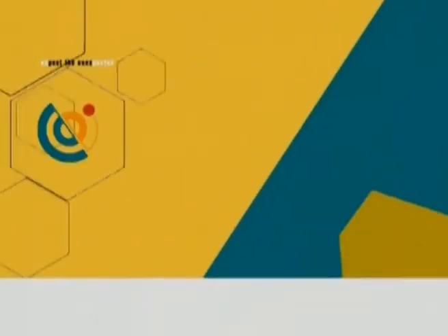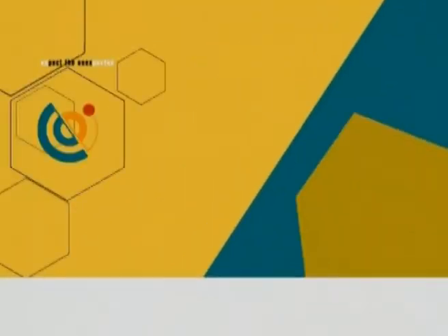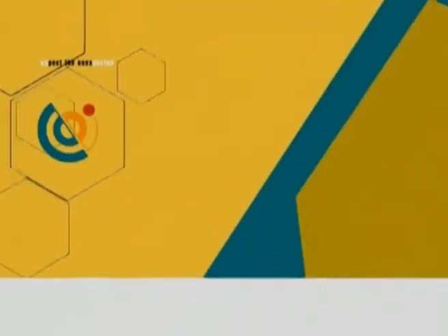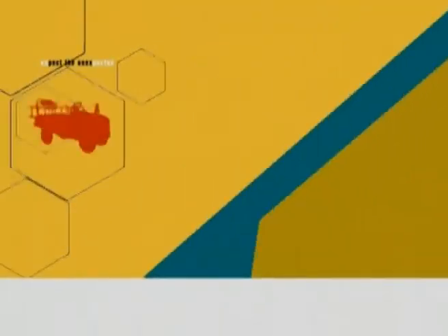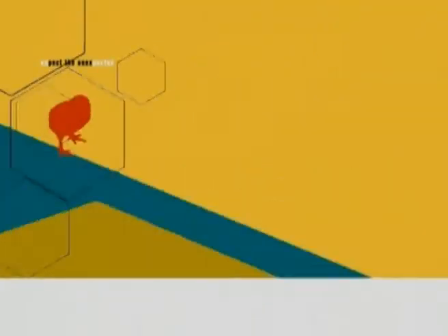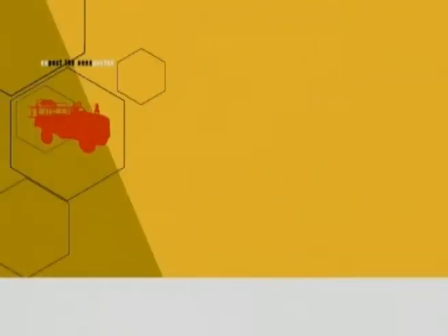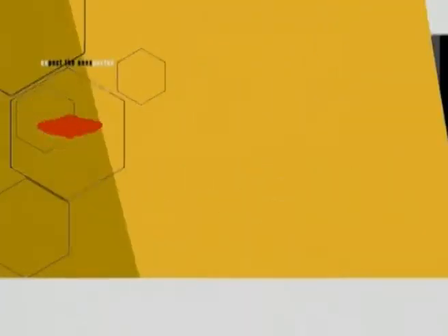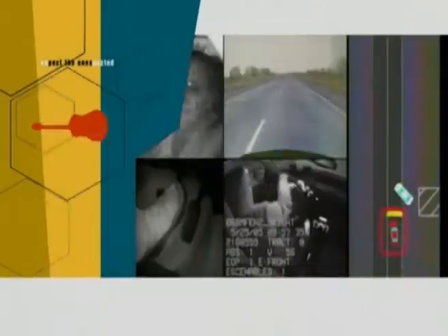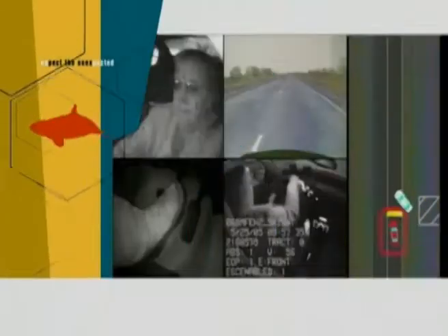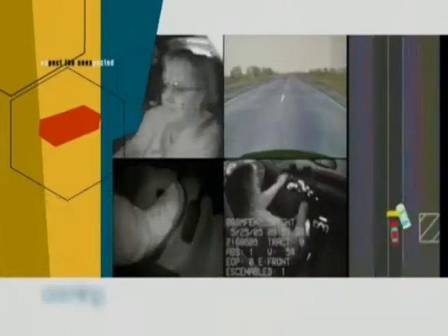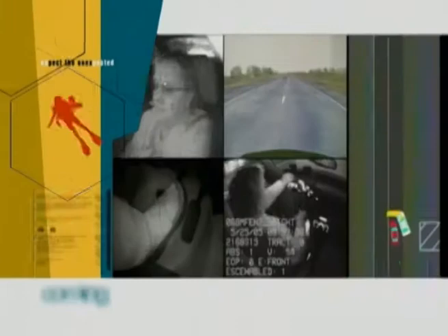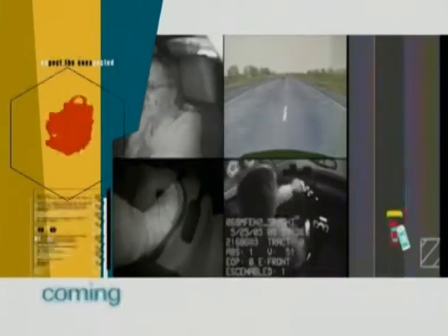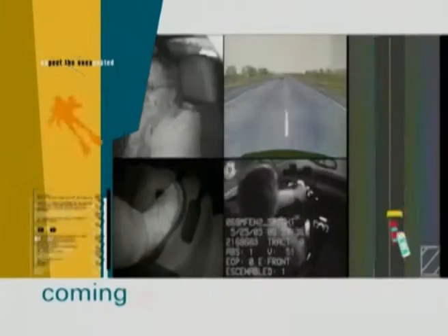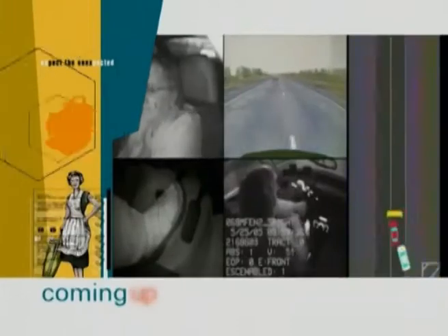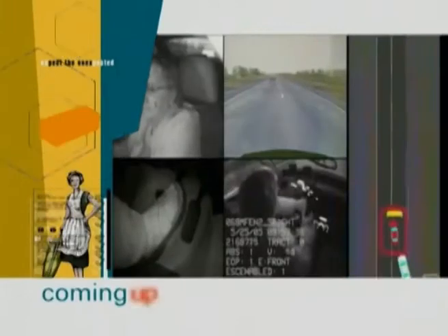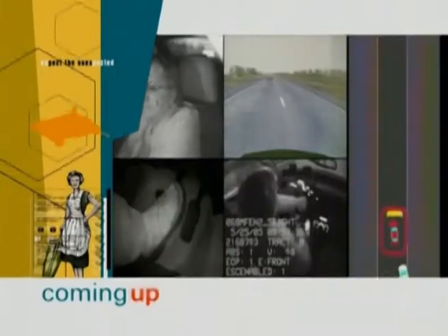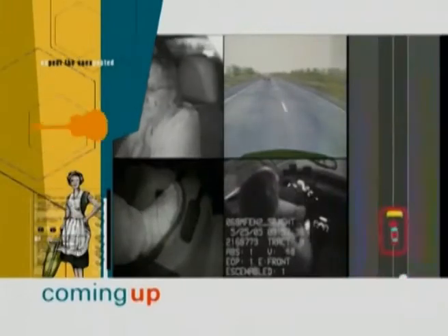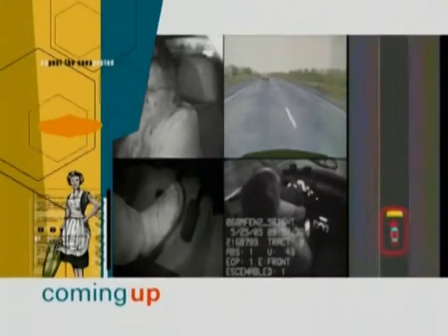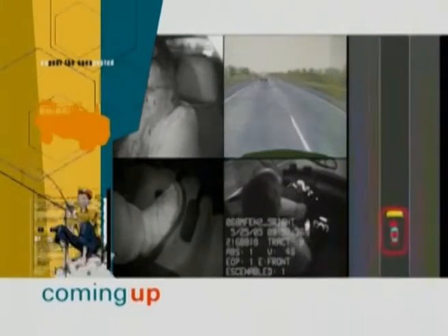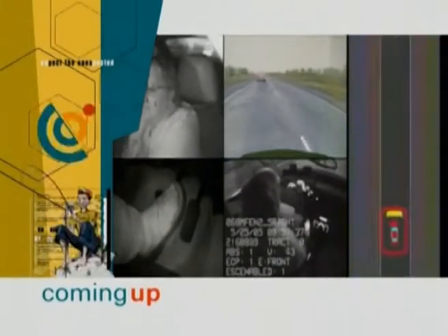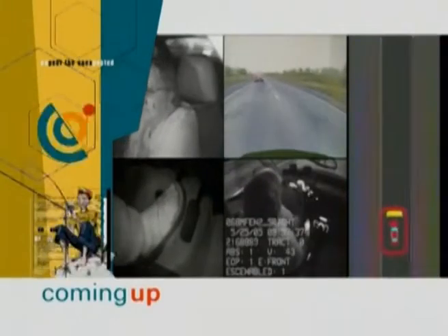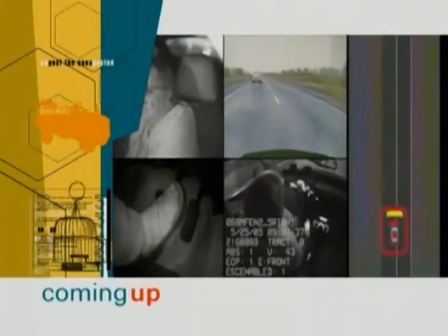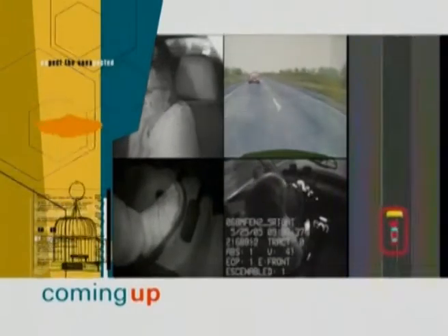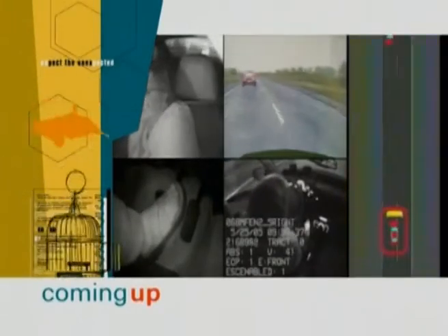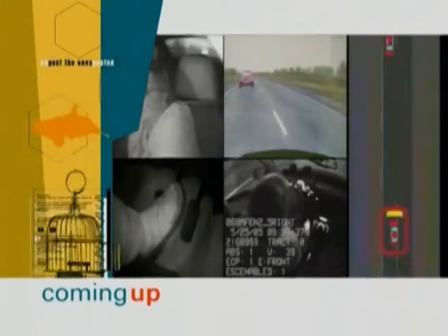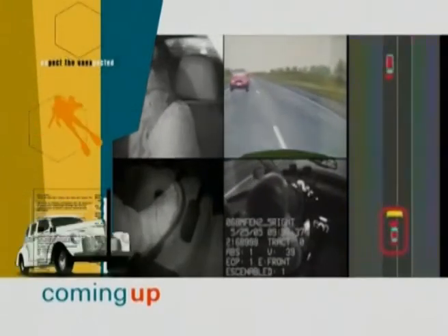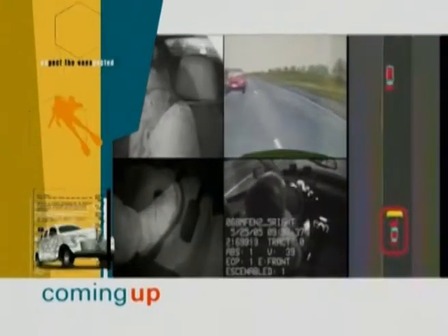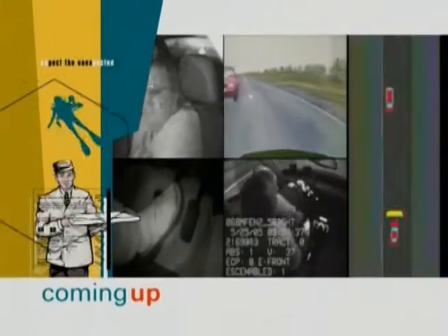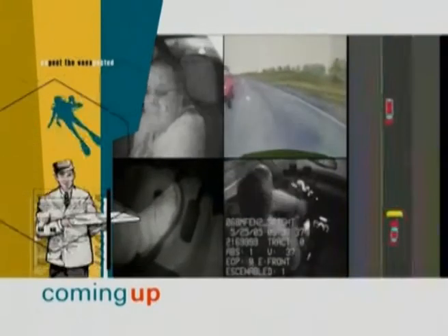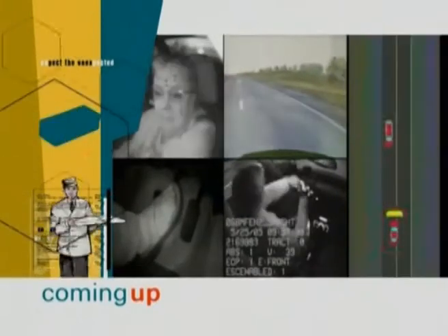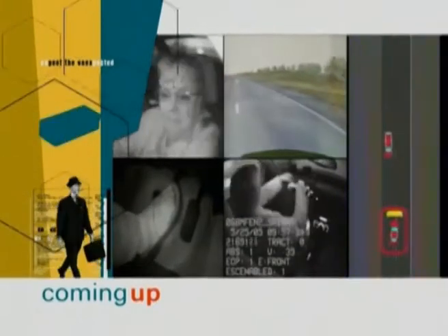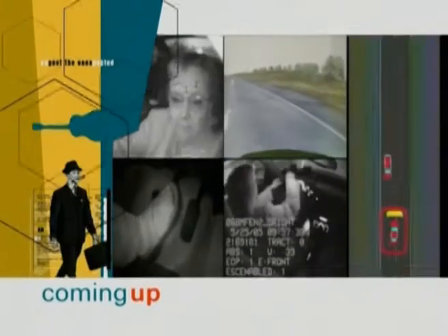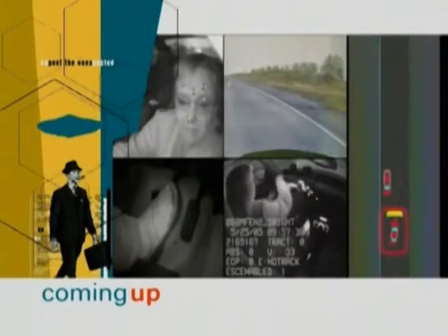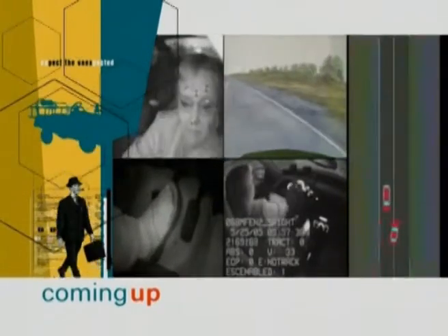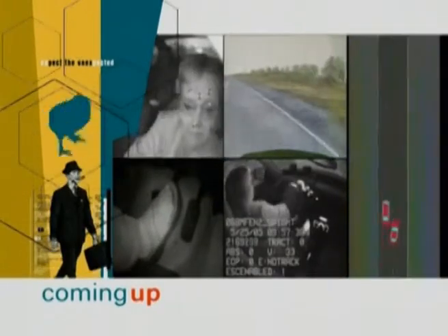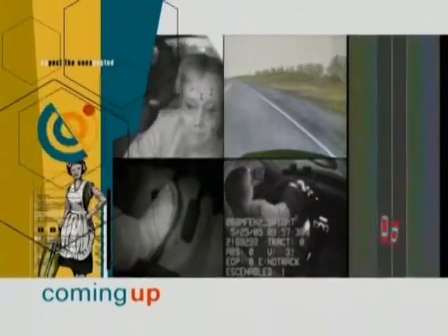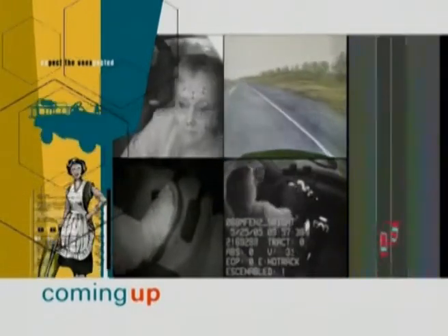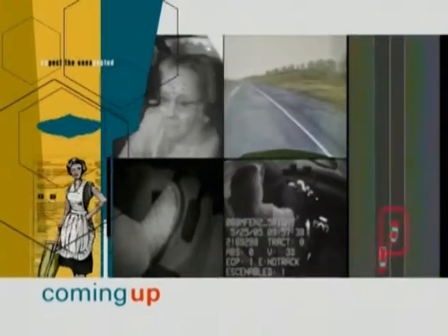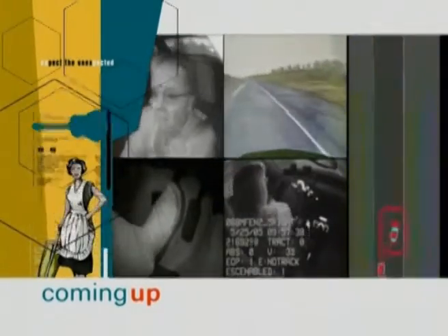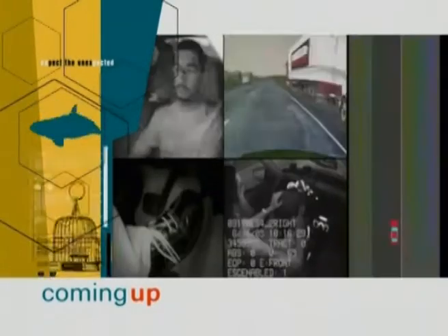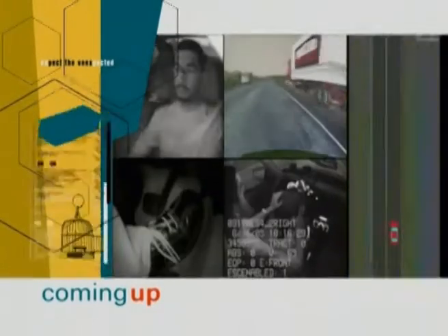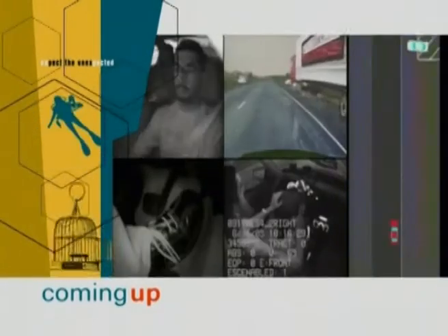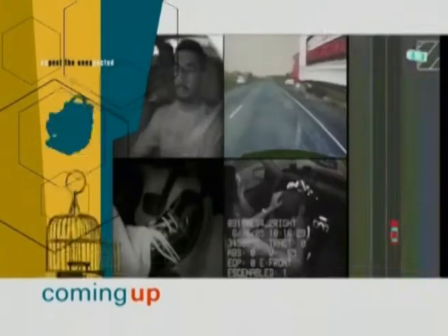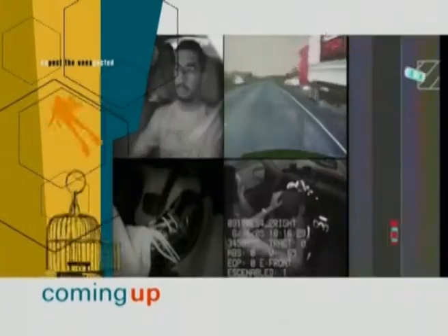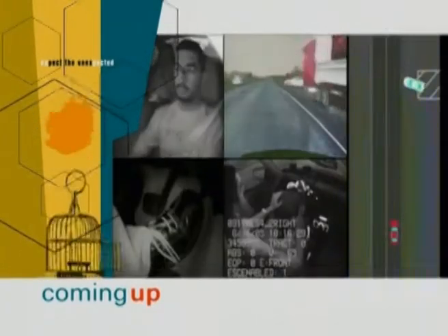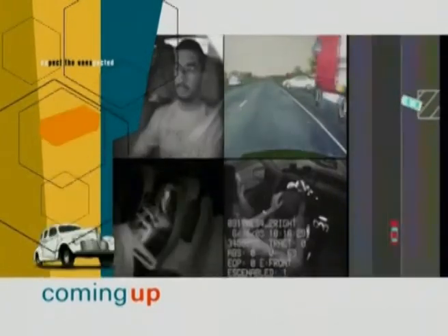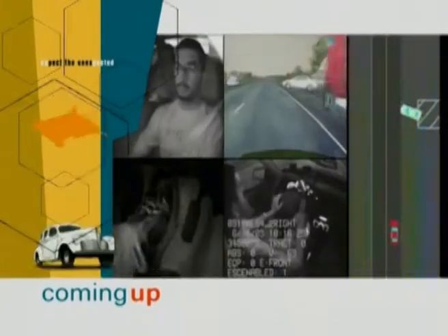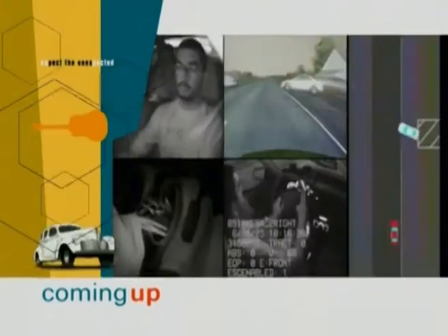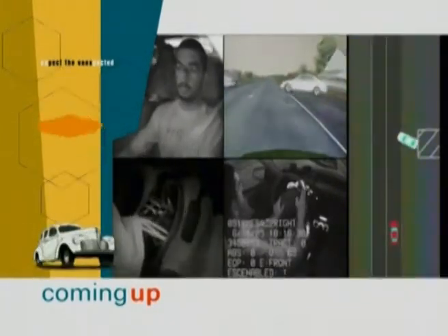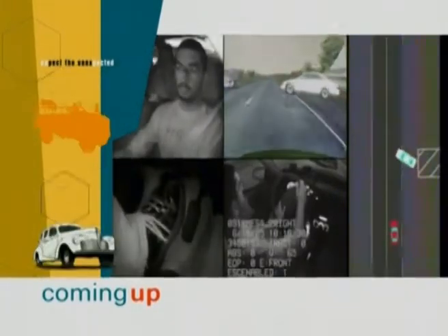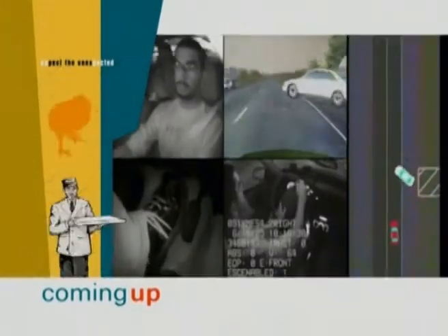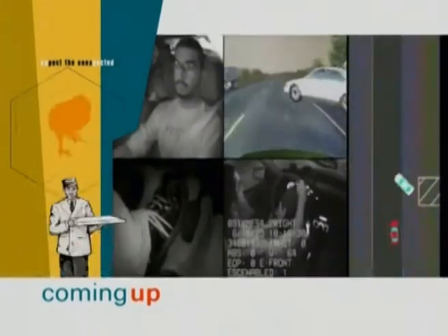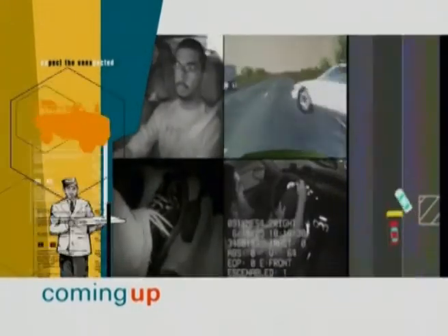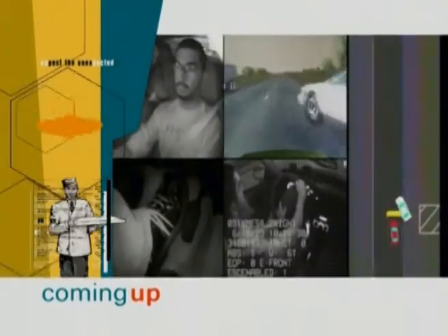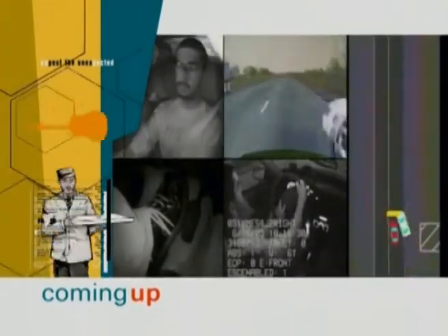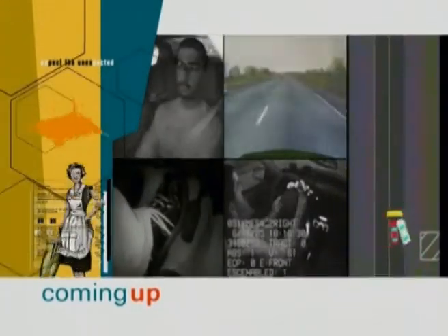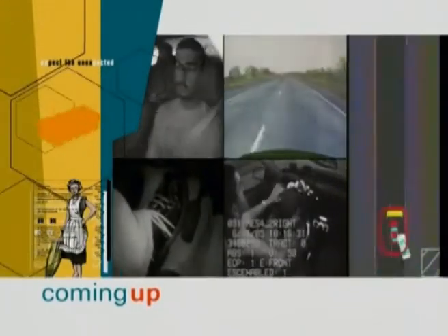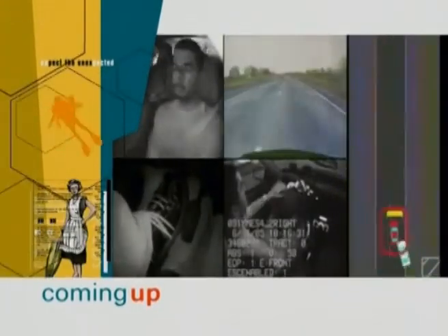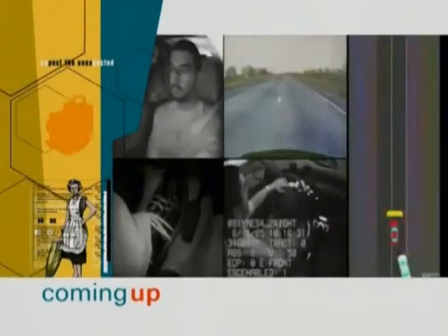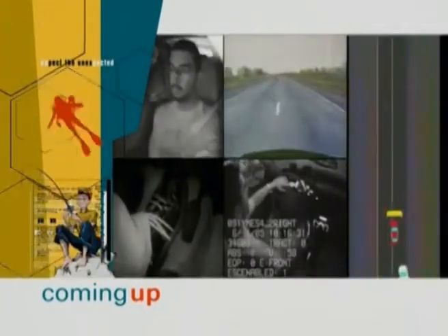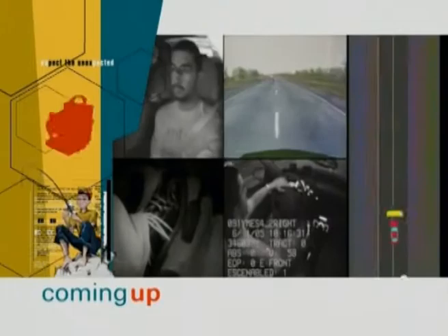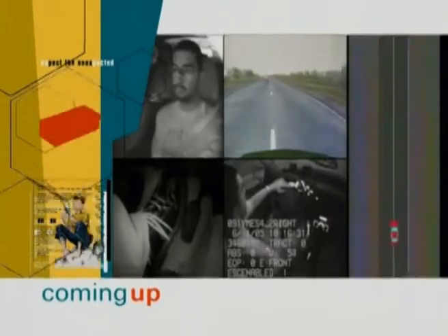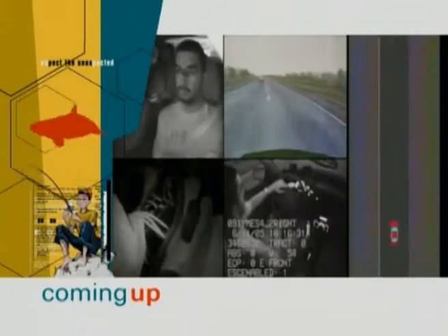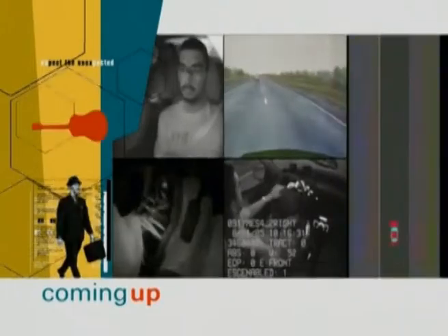Coming up on Discoveries this week, a driving simulator helps to put the brakes on real-life traffic accidents.